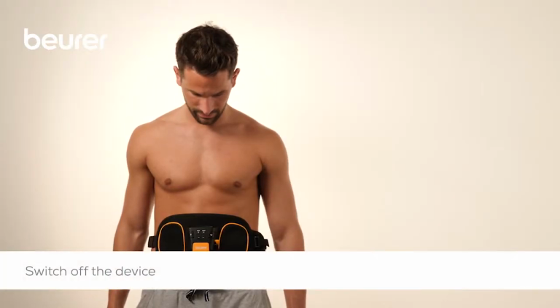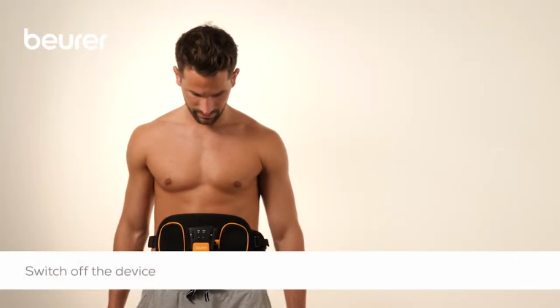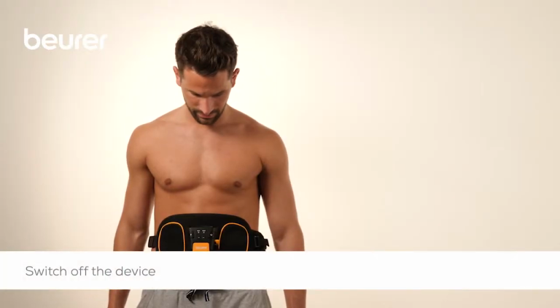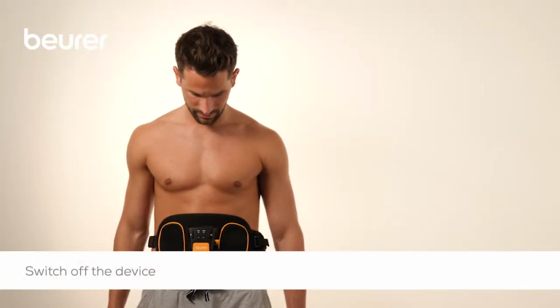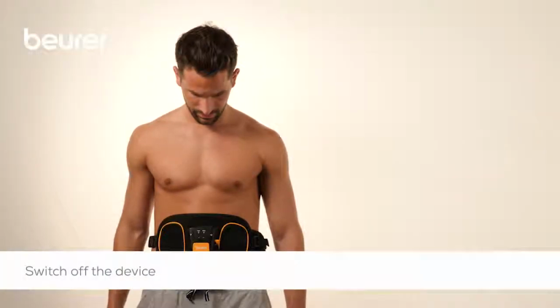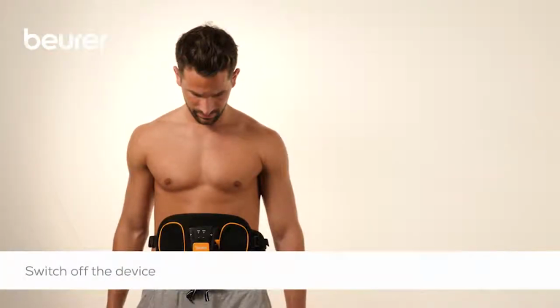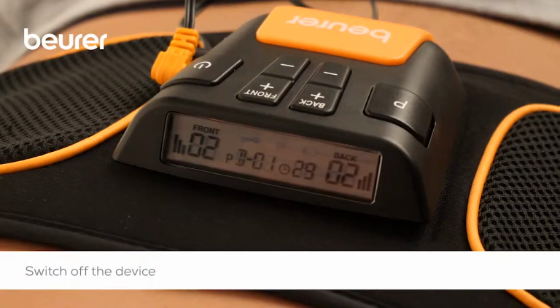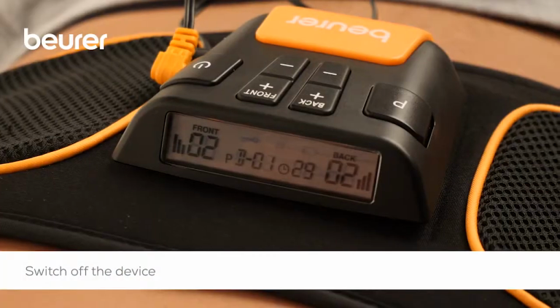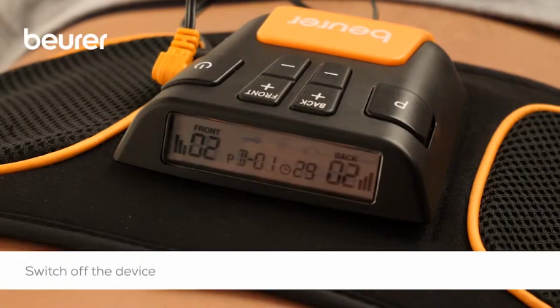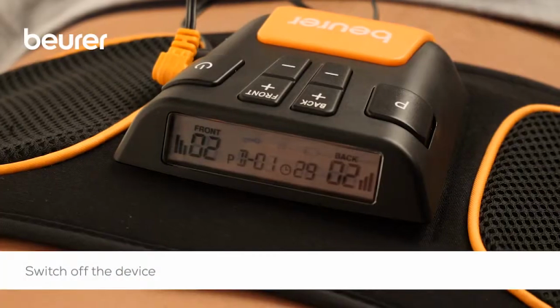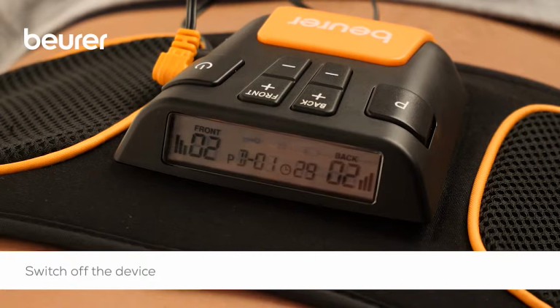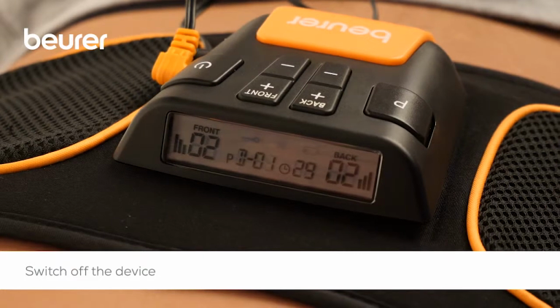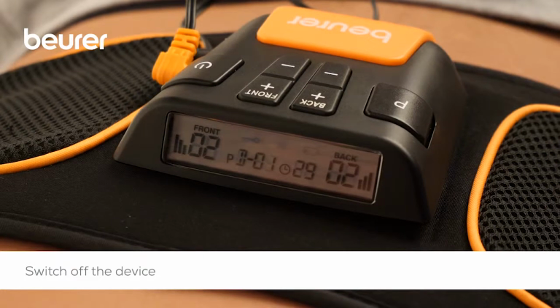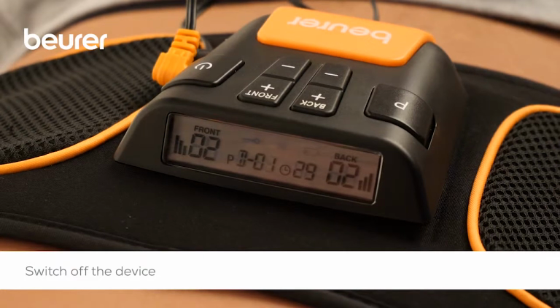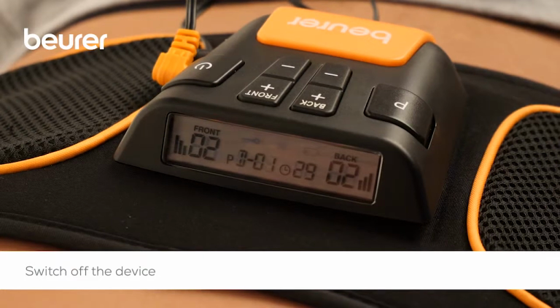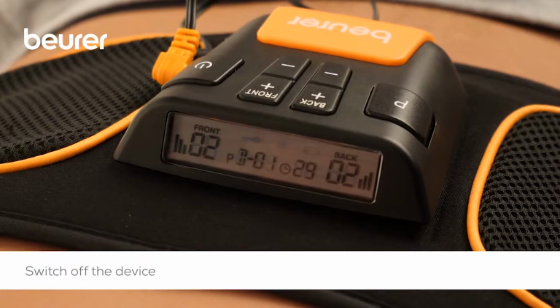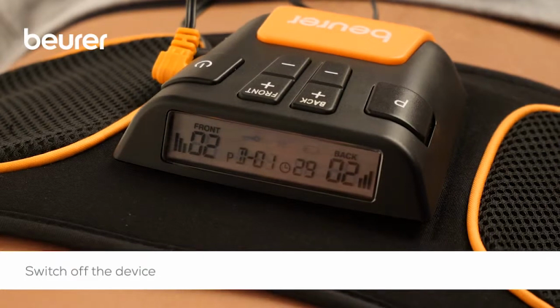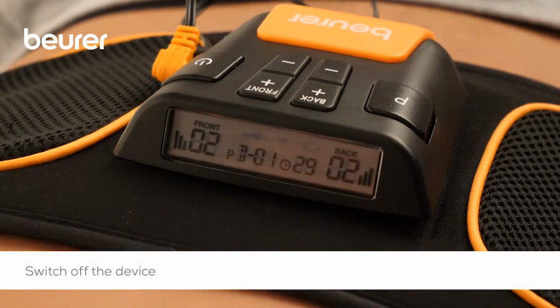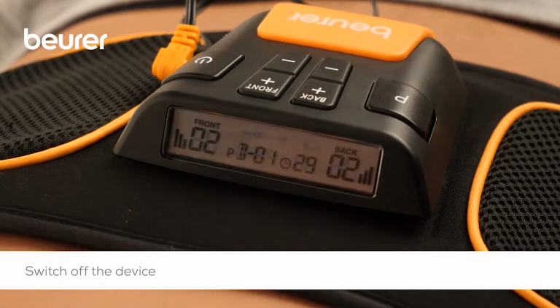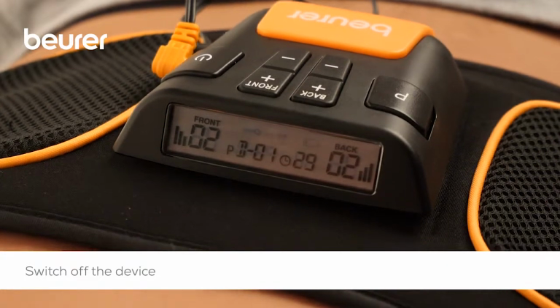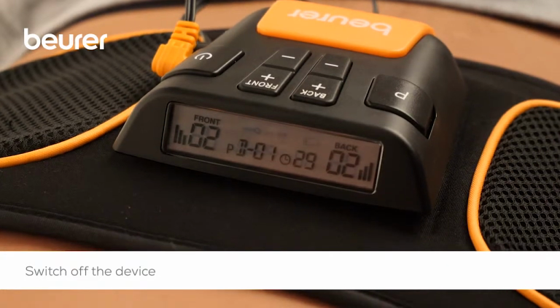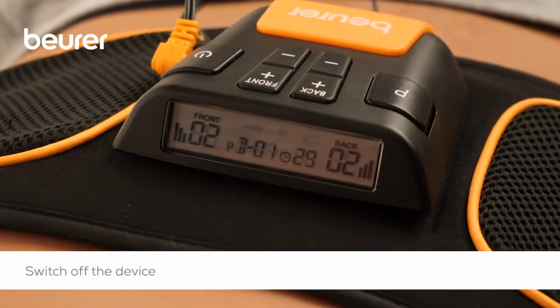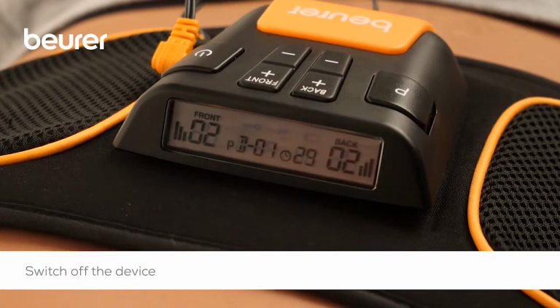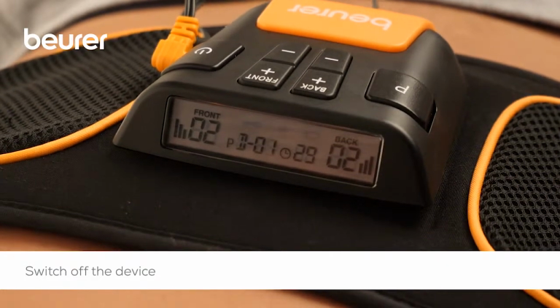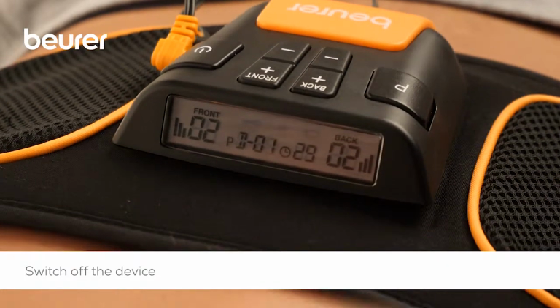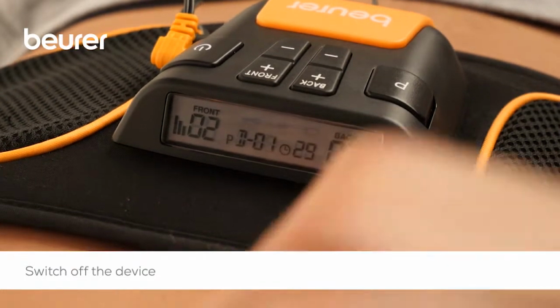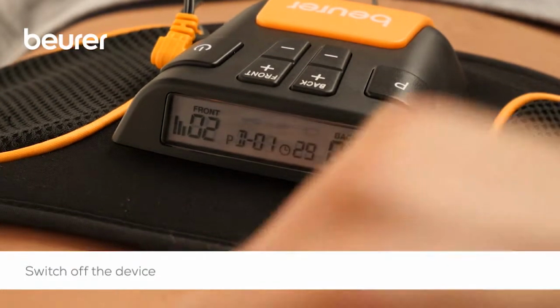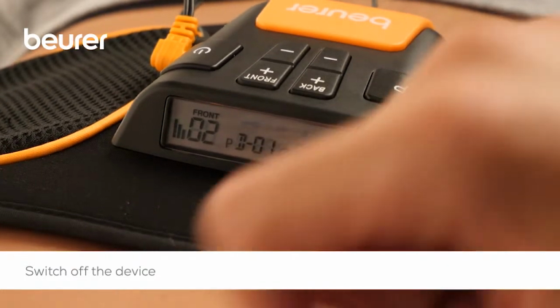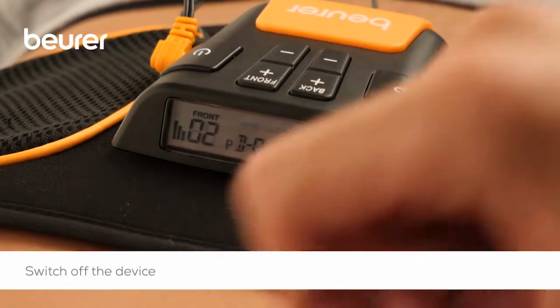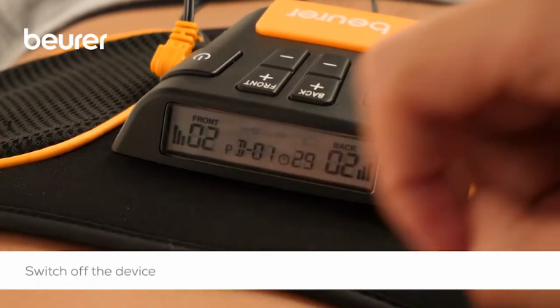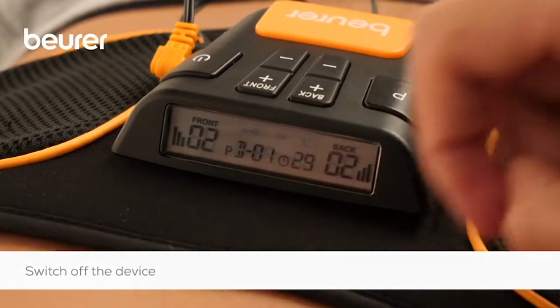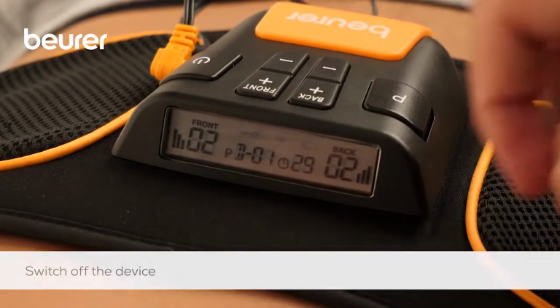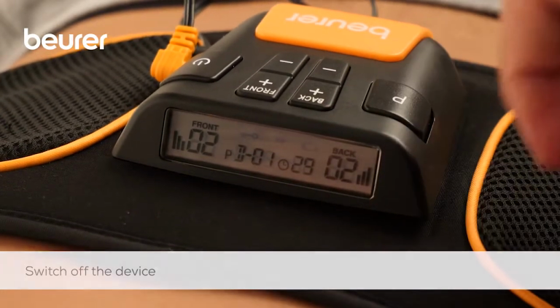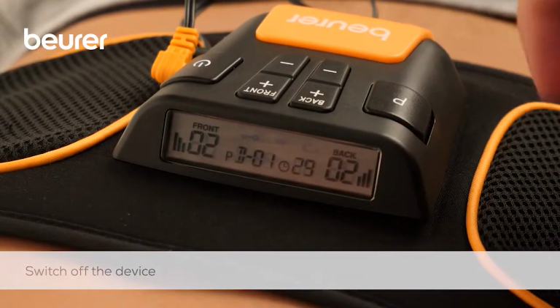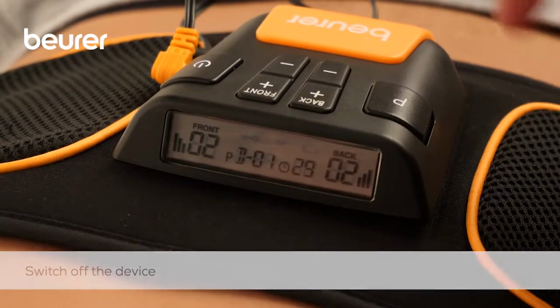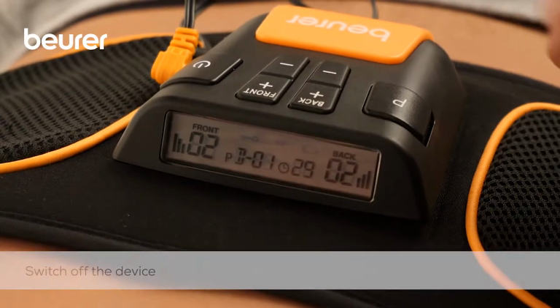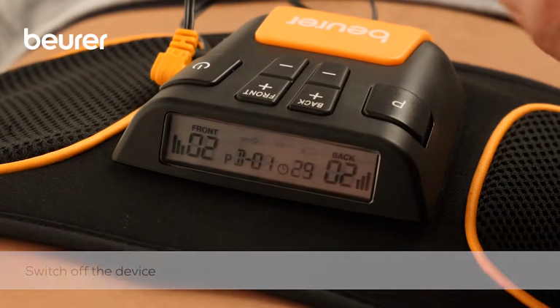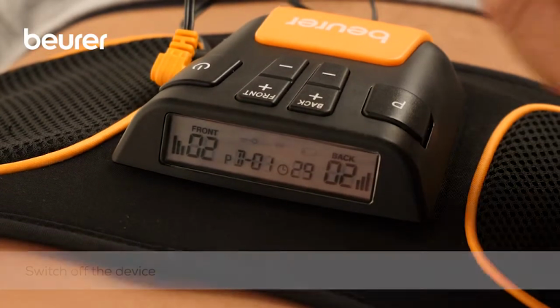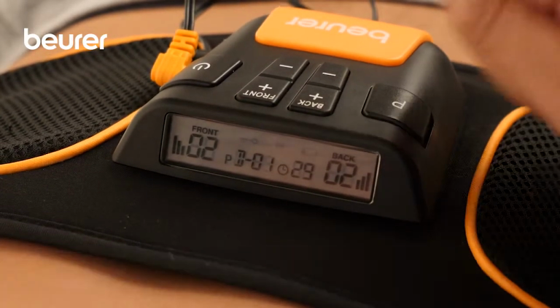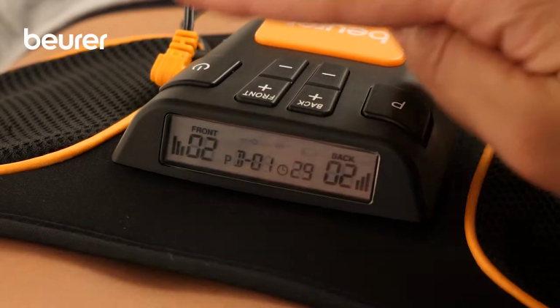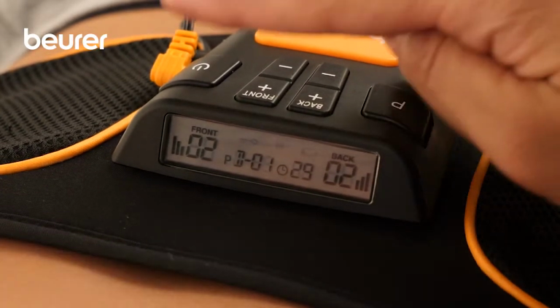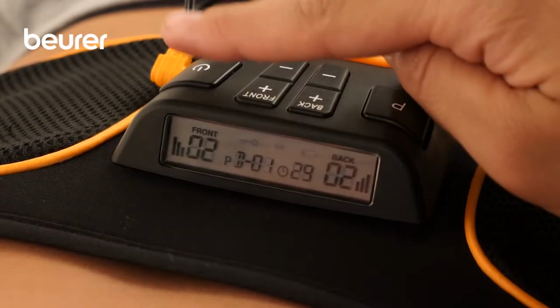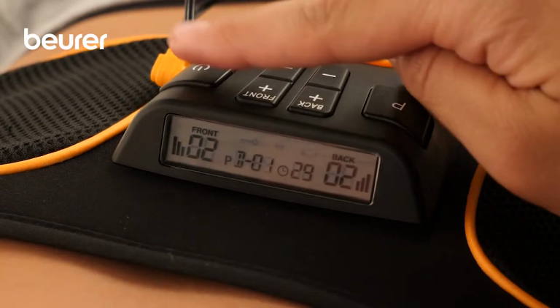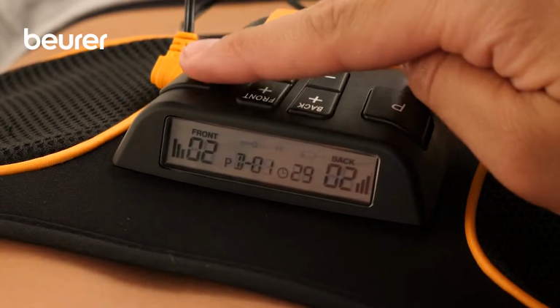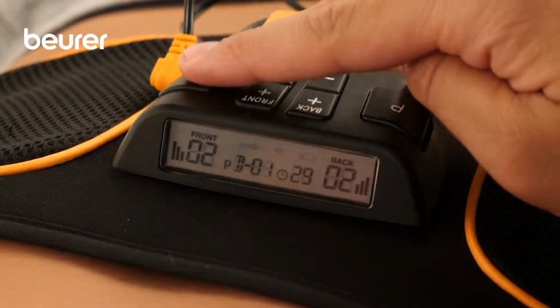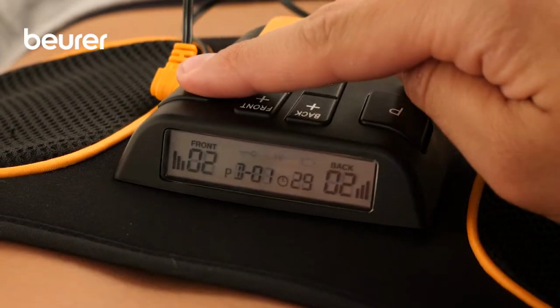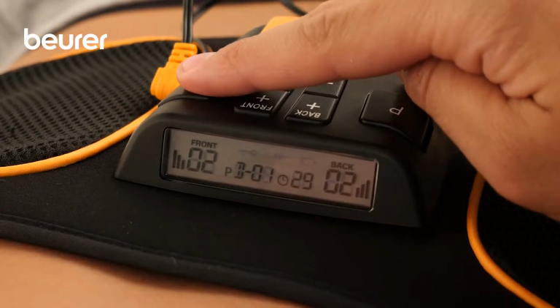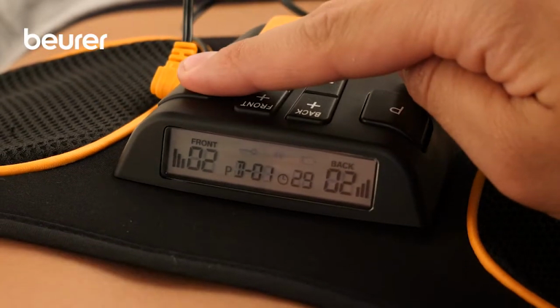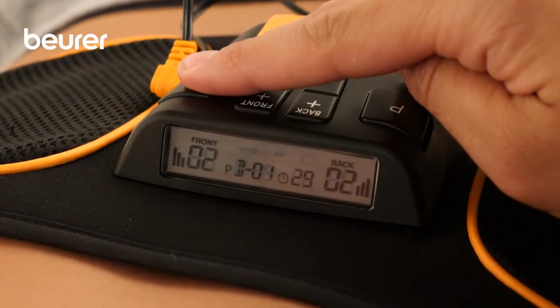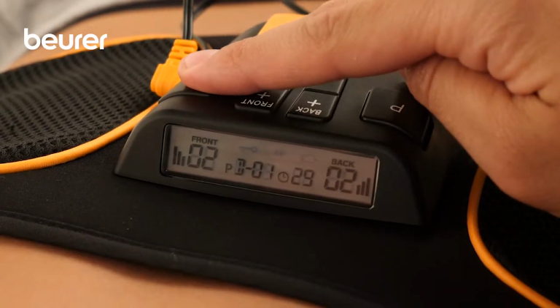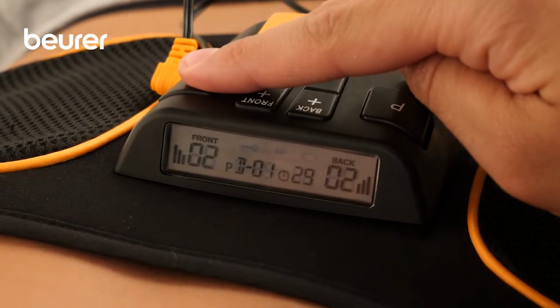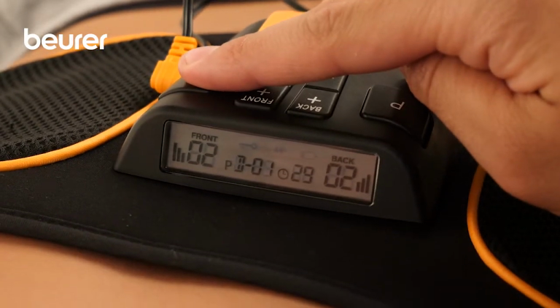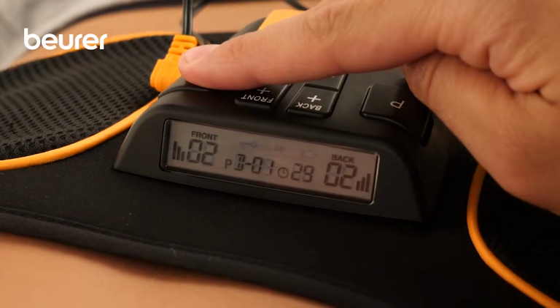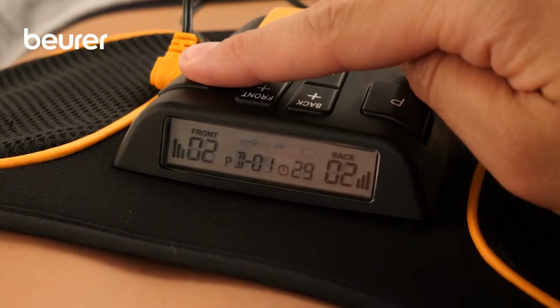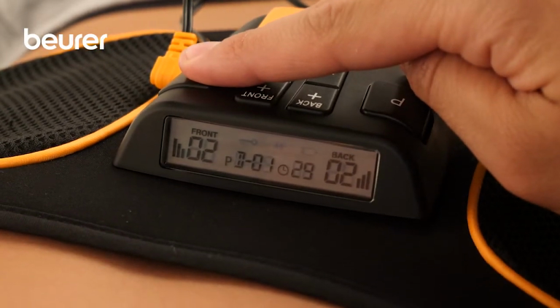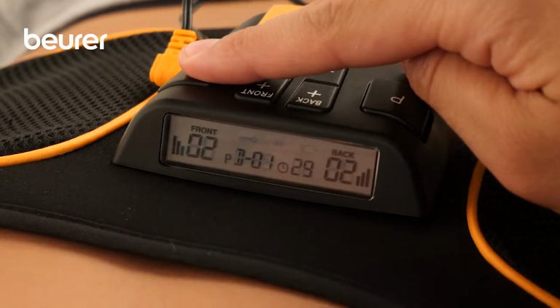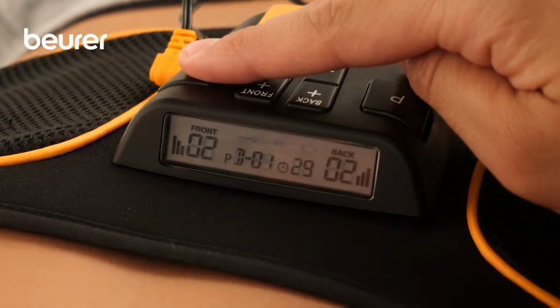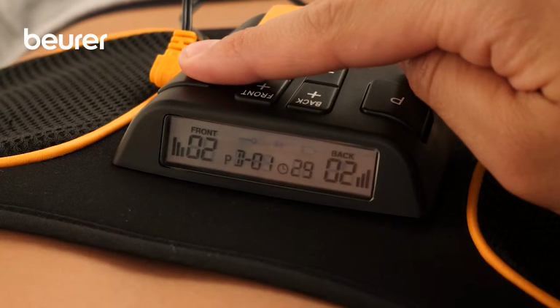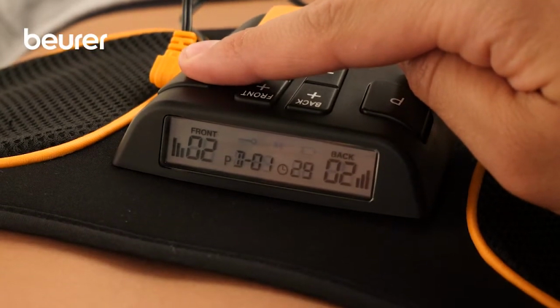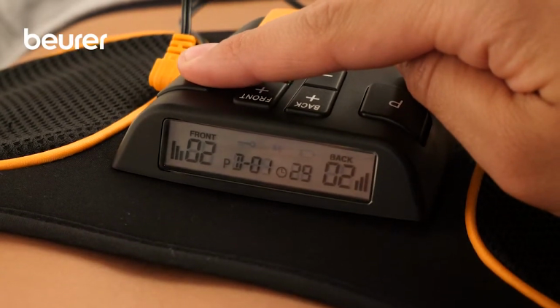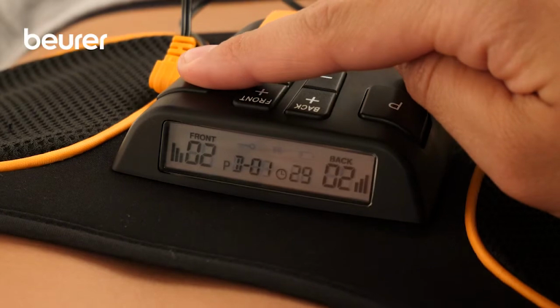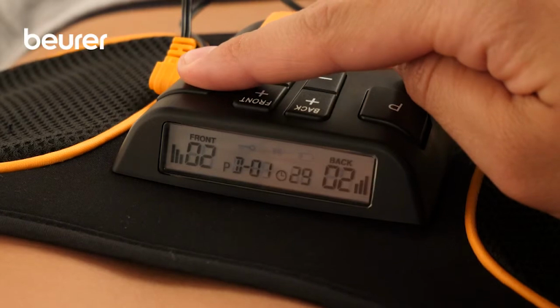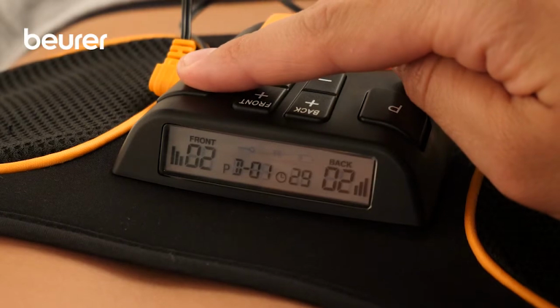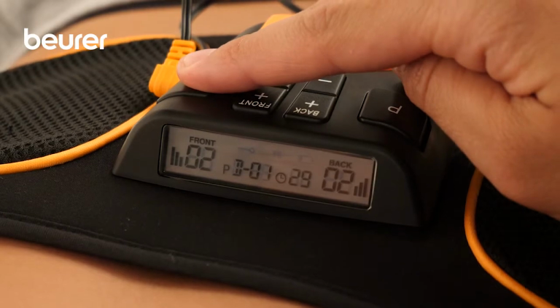Once the program is complete, you can switch off the device by pressing and holding the On-Off button.